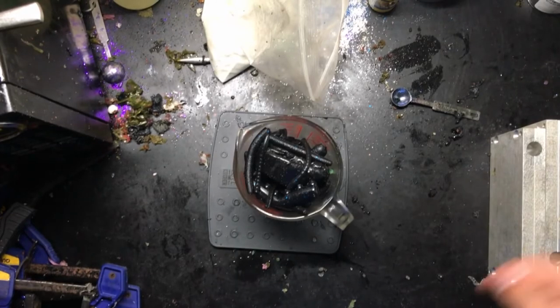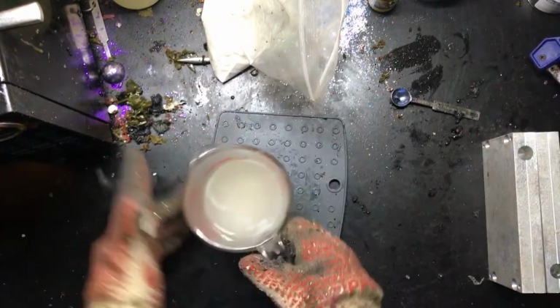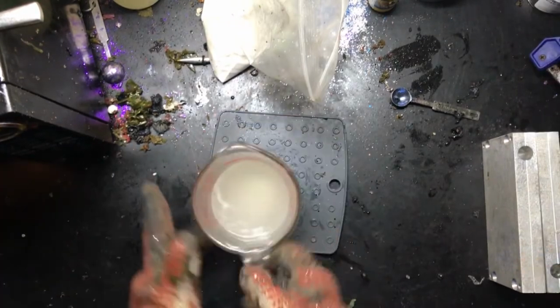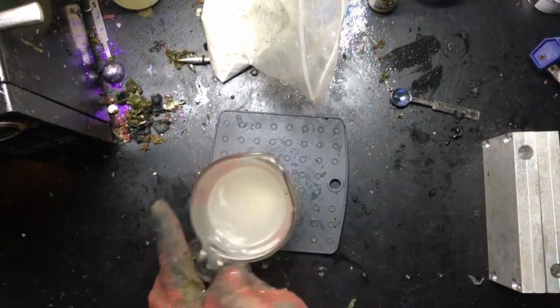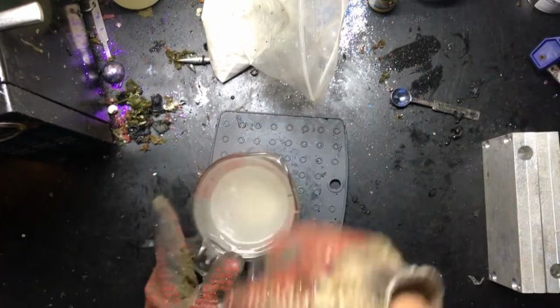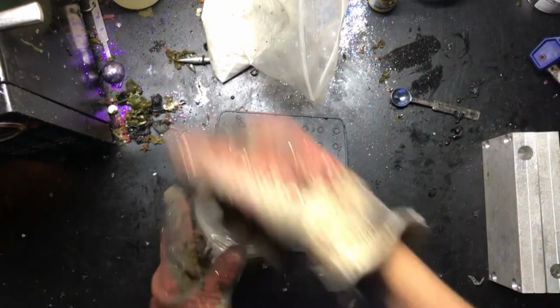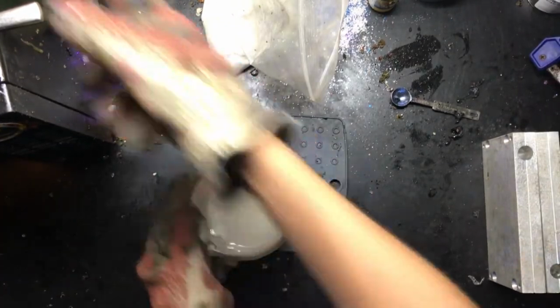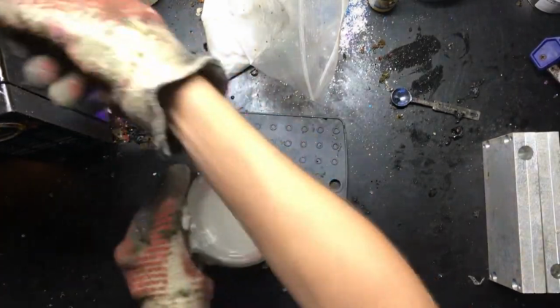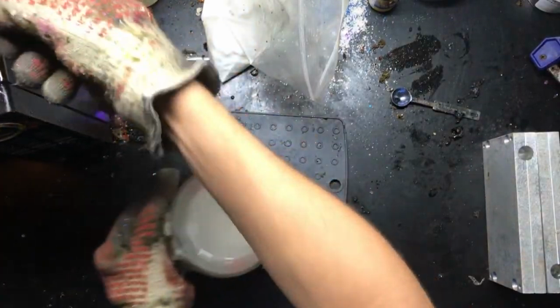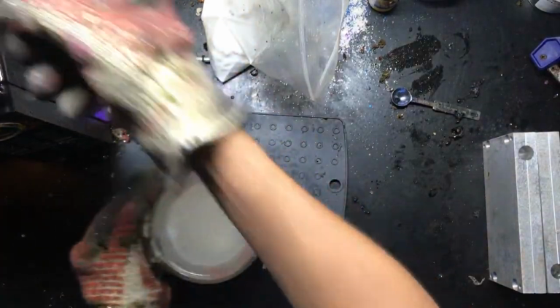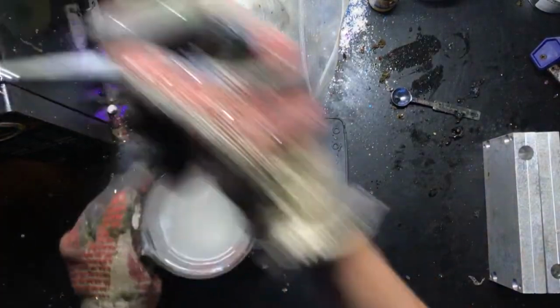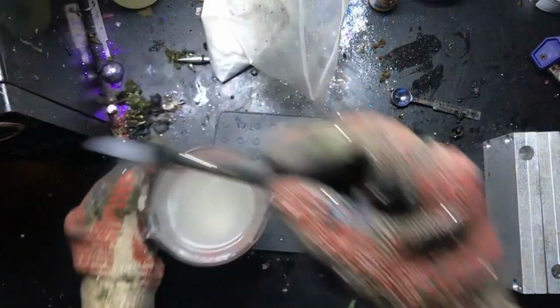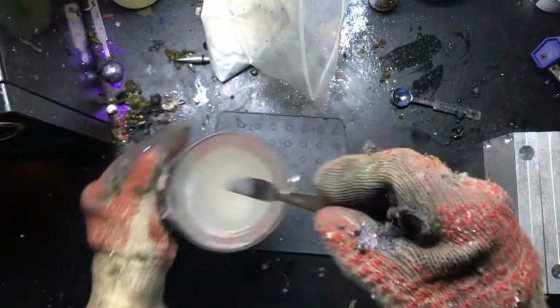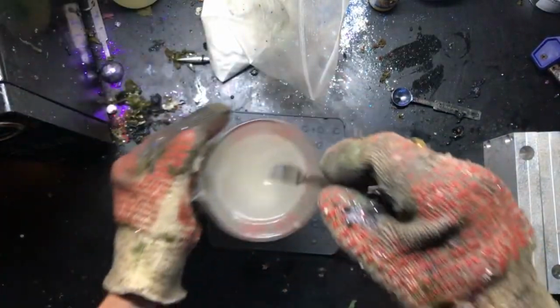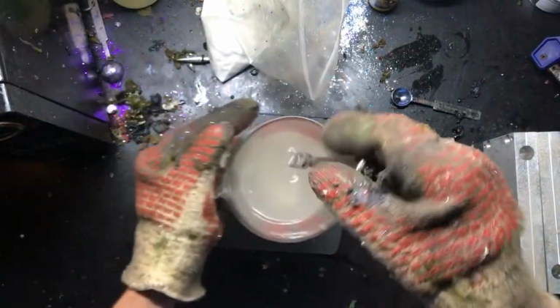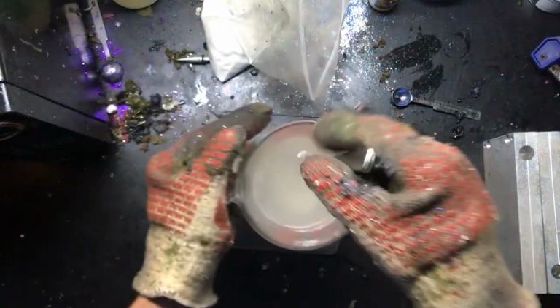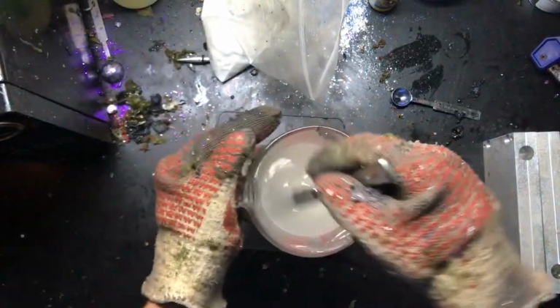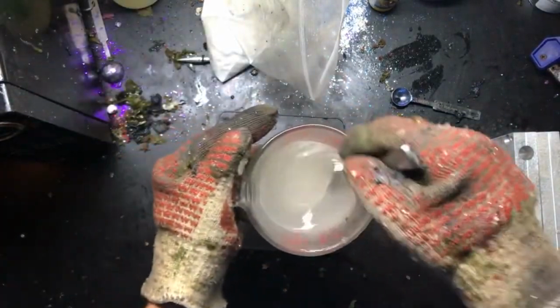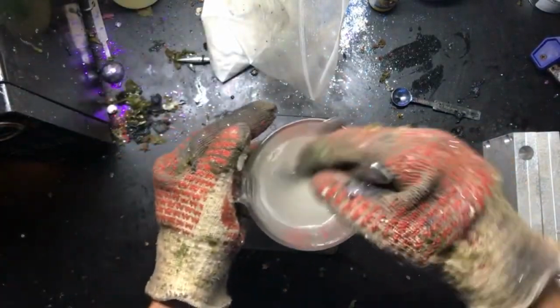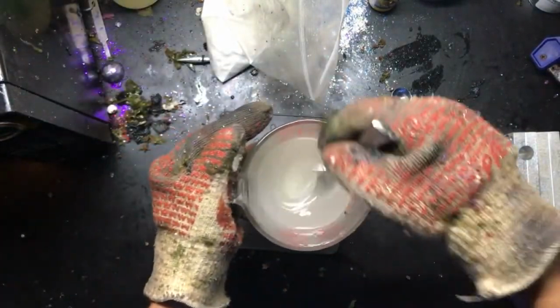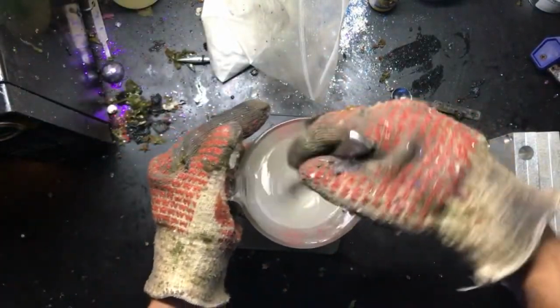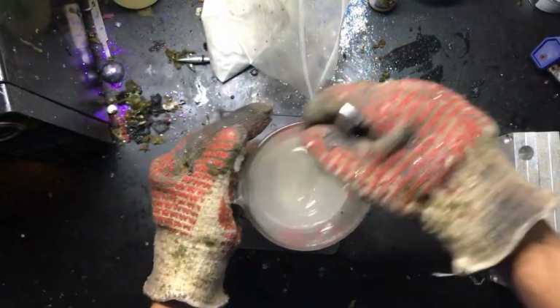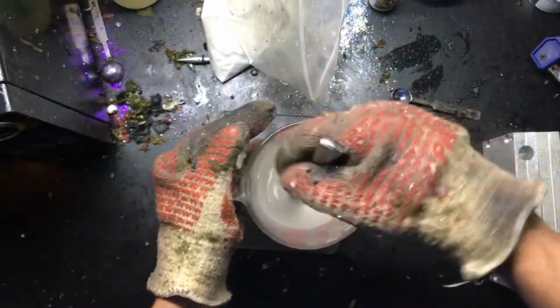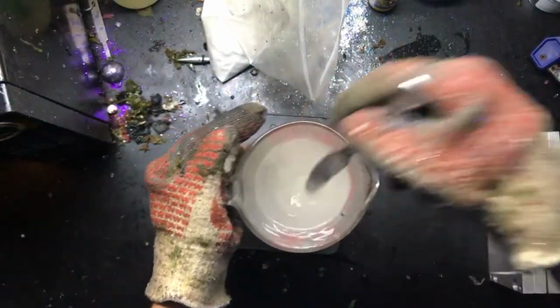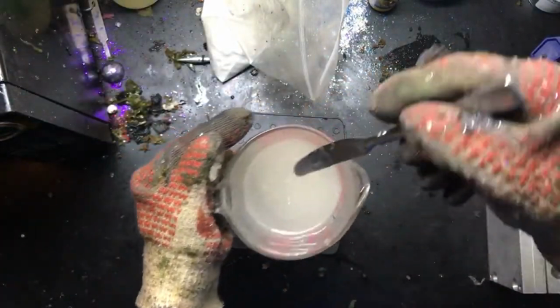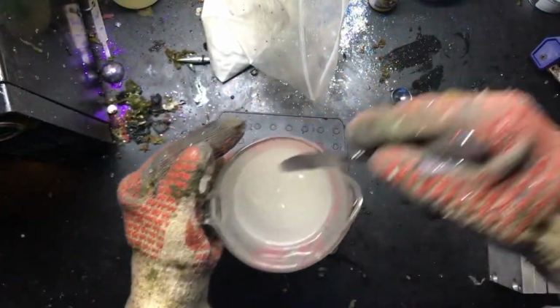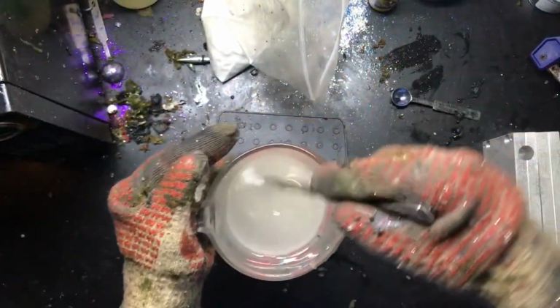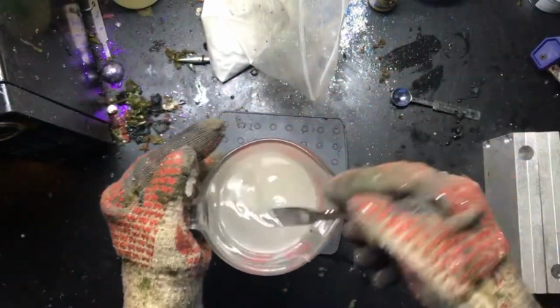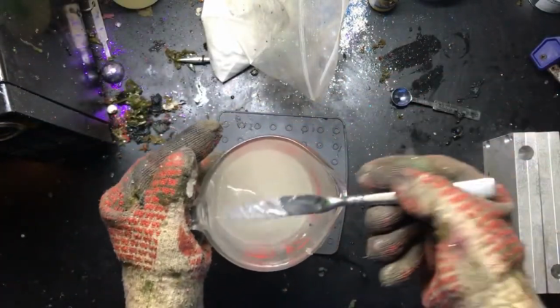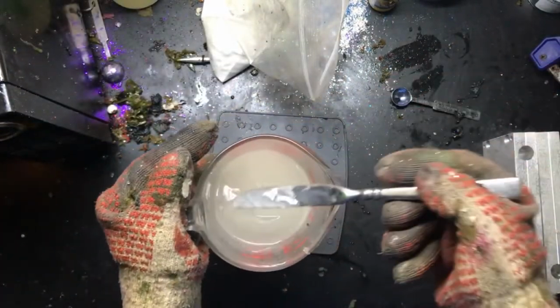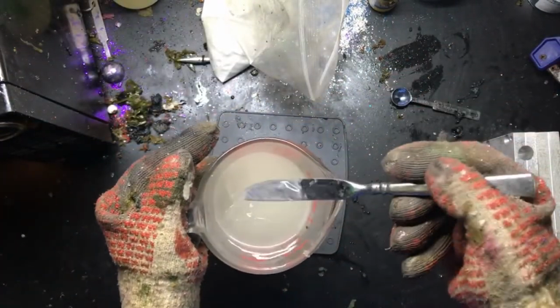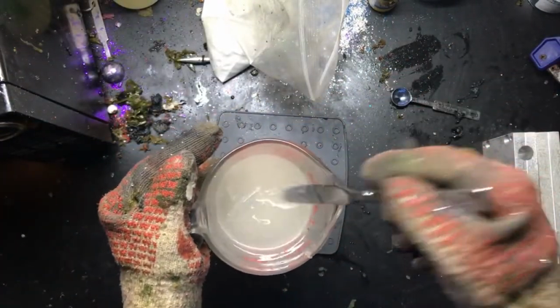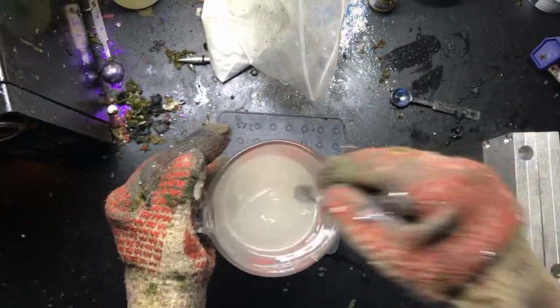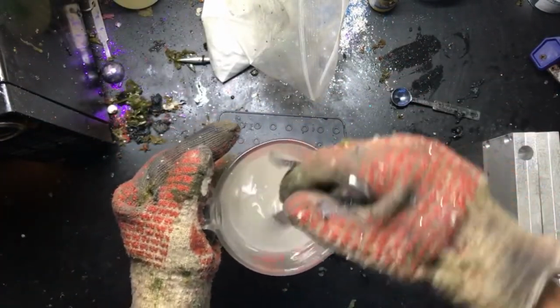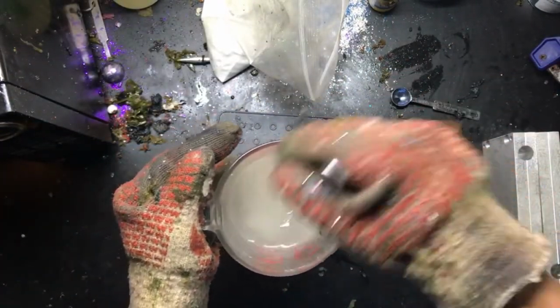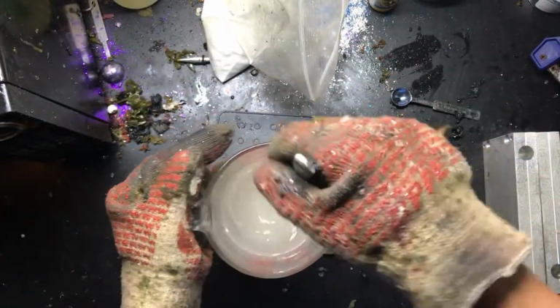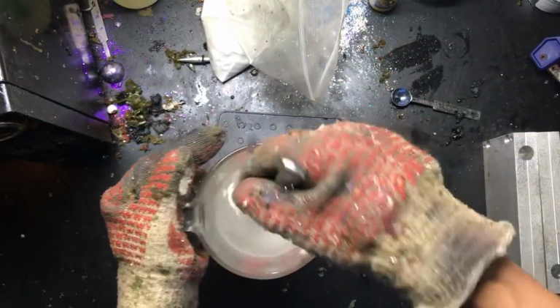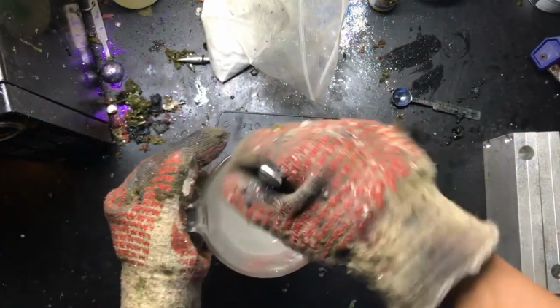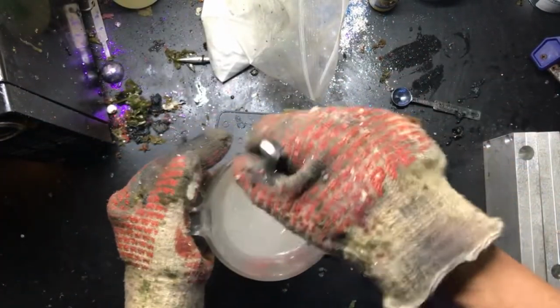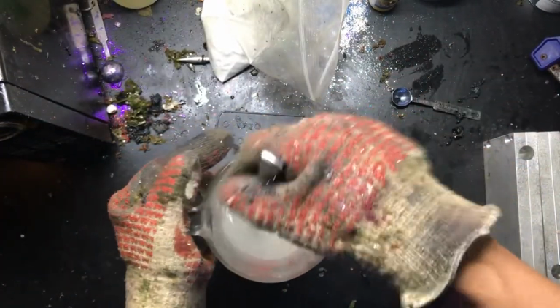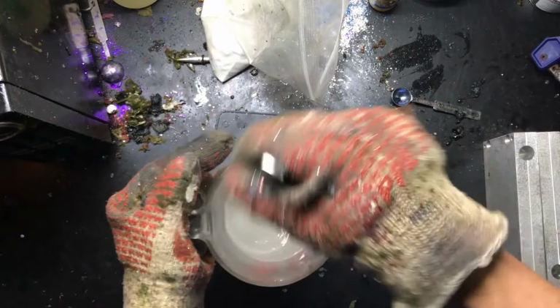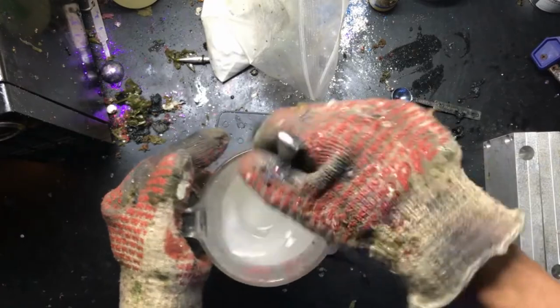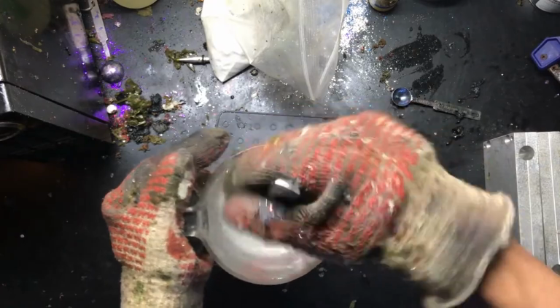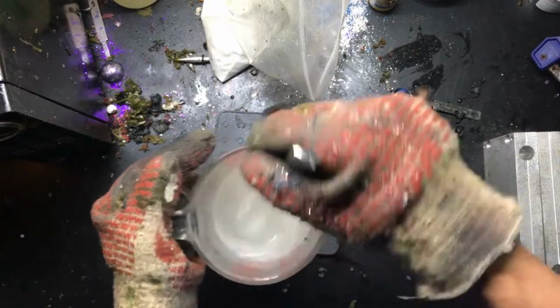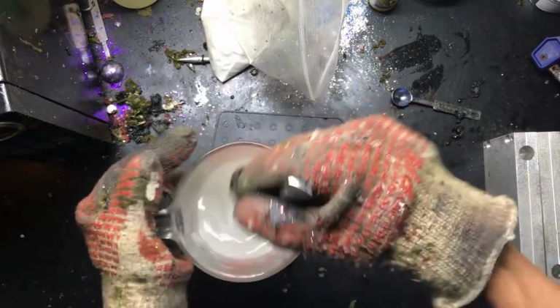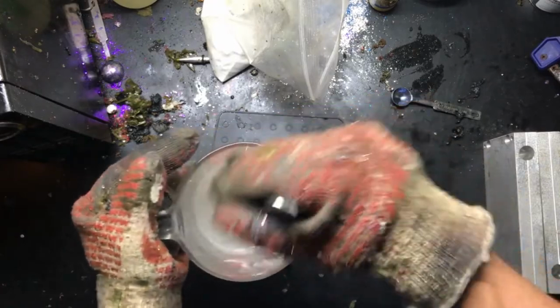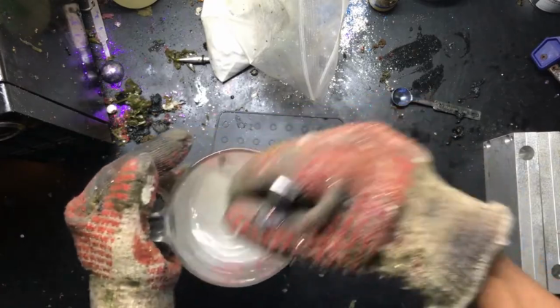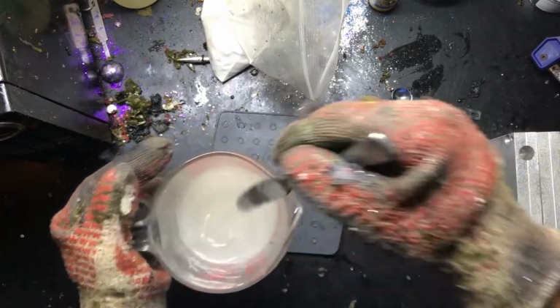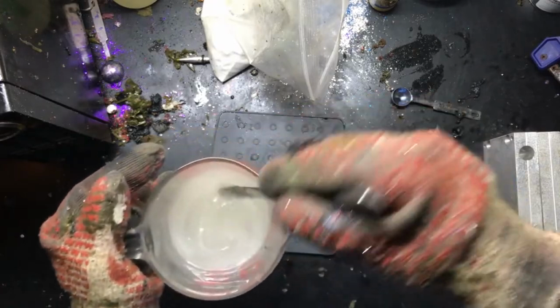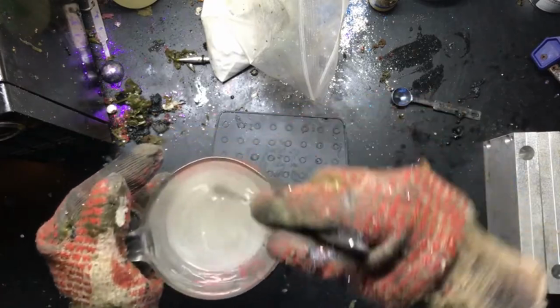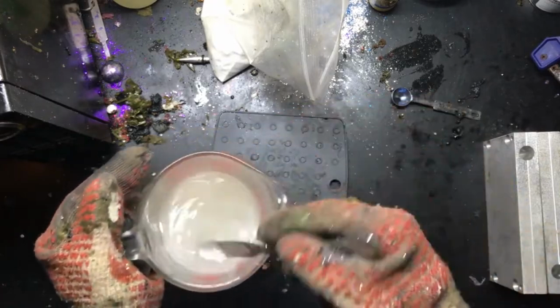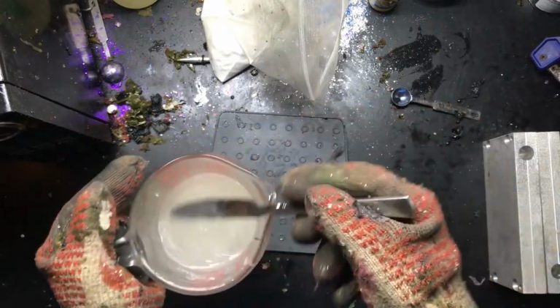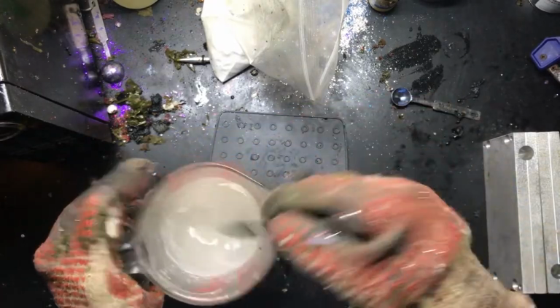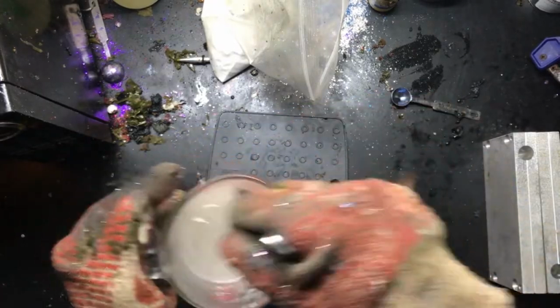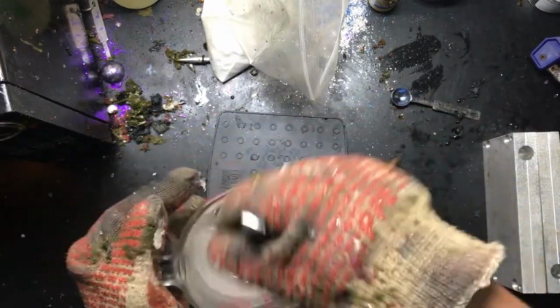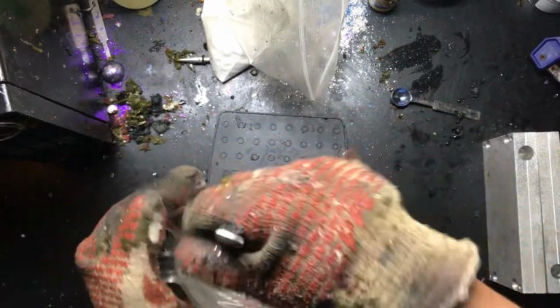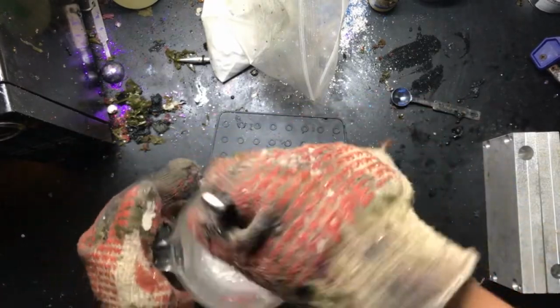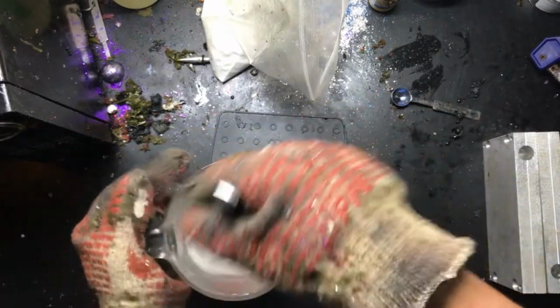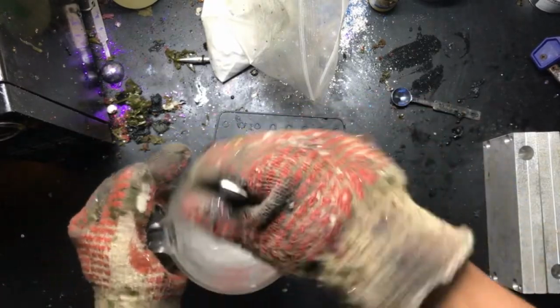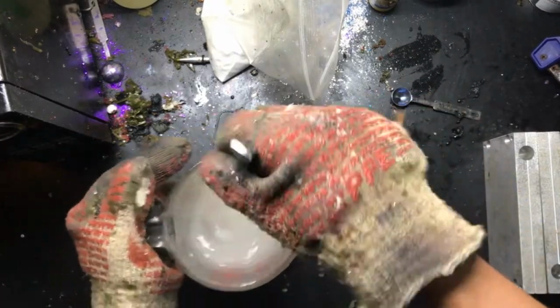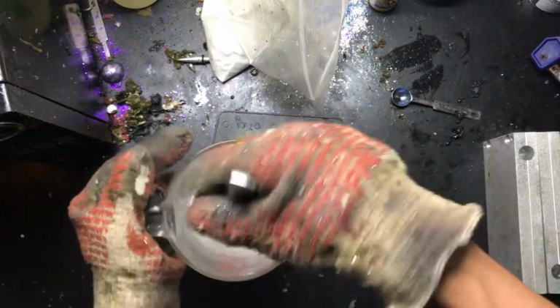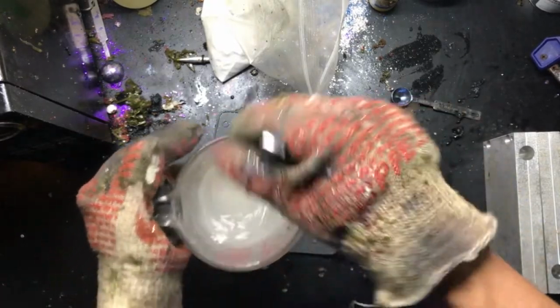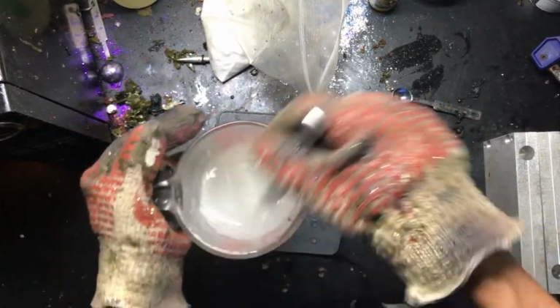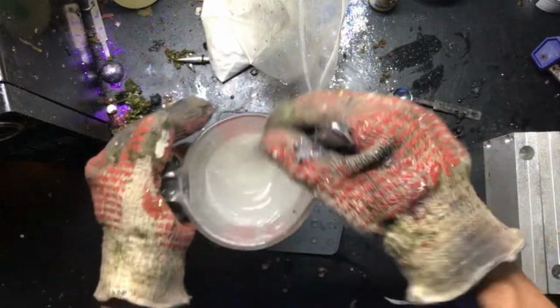Two minutes has gone by, I'm giving it a stir. You can see it's already starting to change into the gel form, and it's starting to become clear.